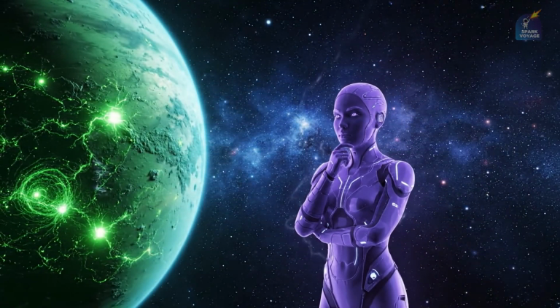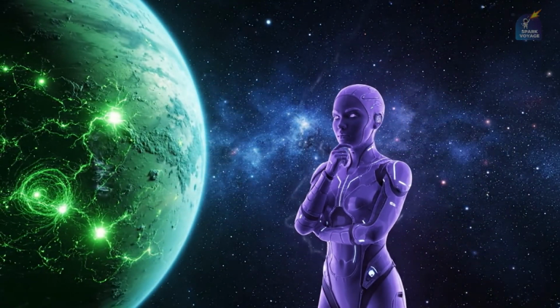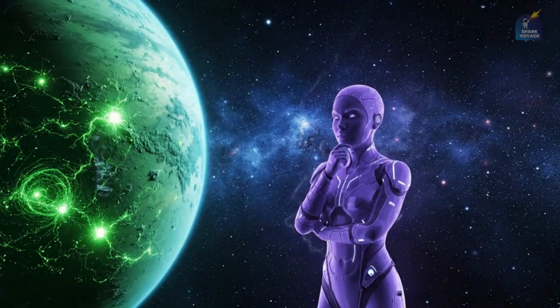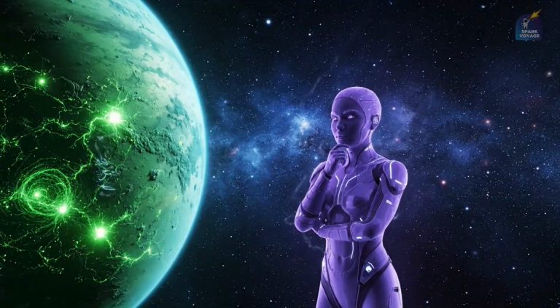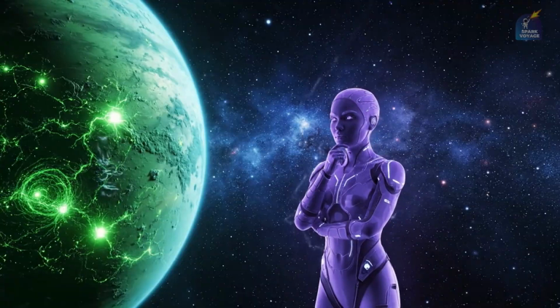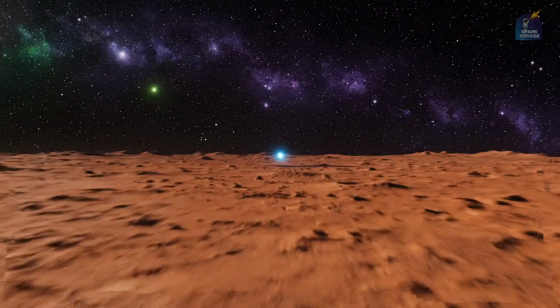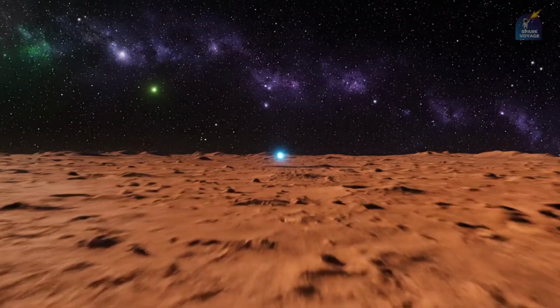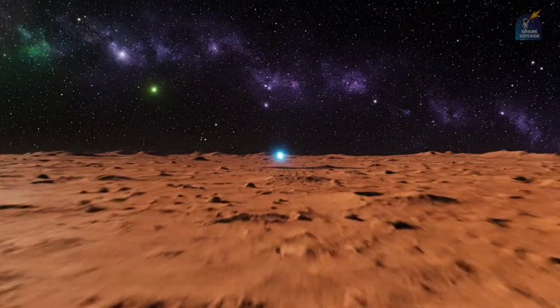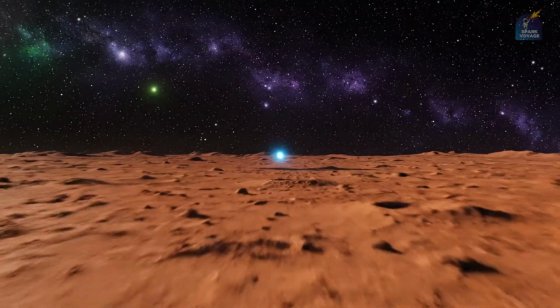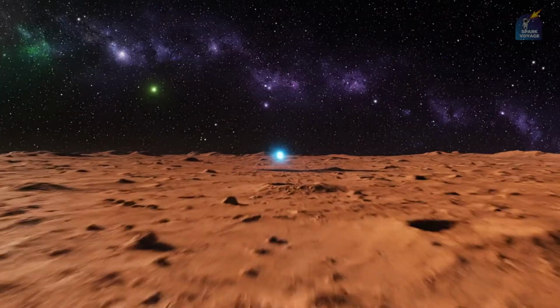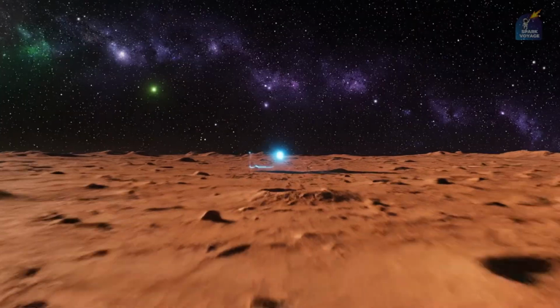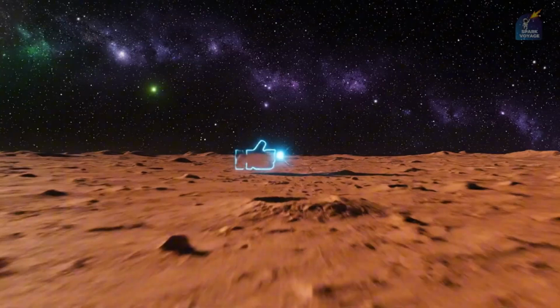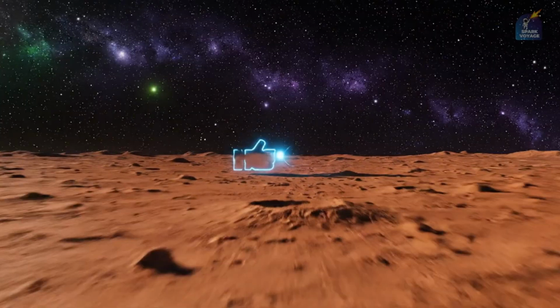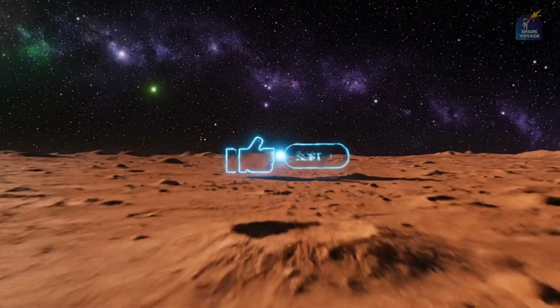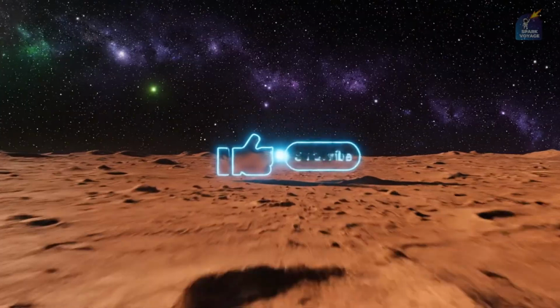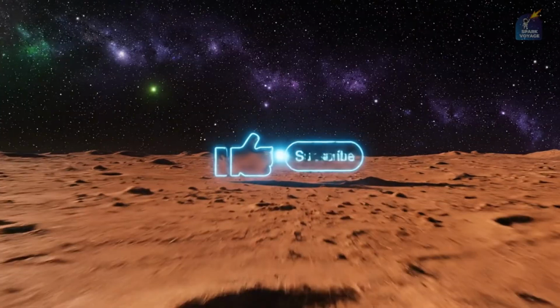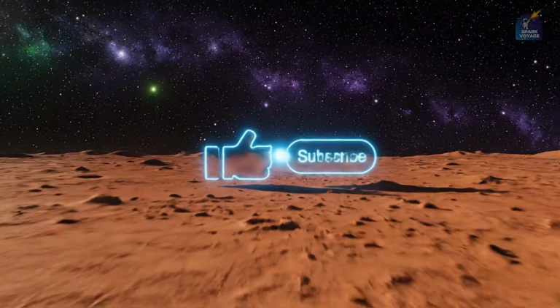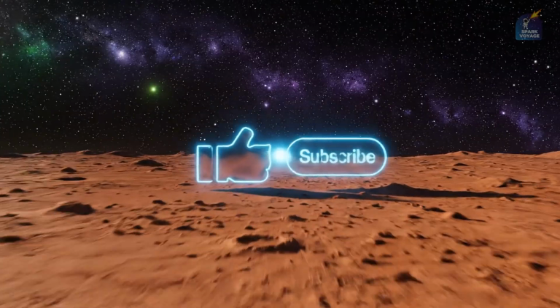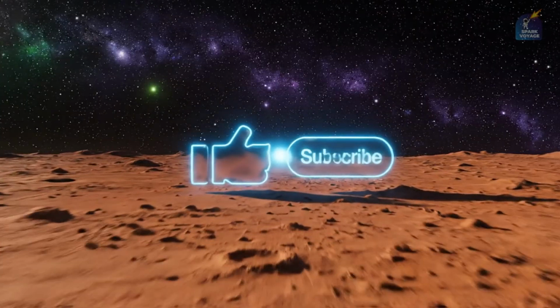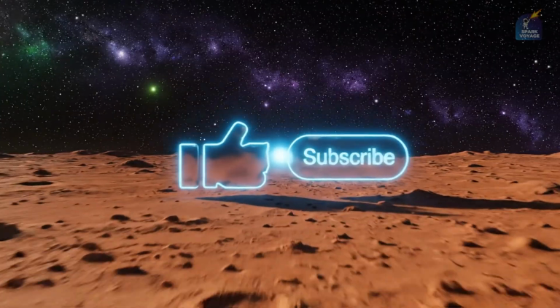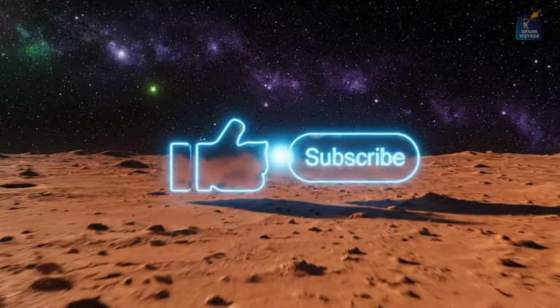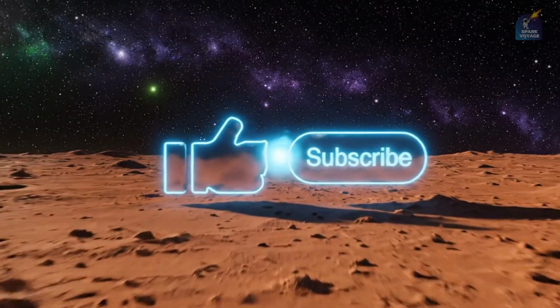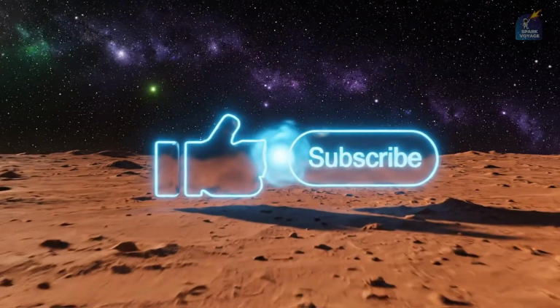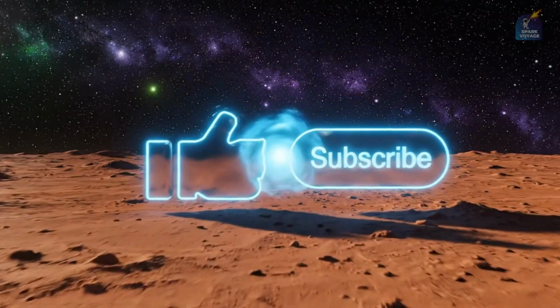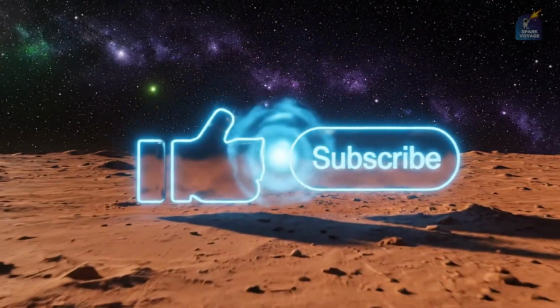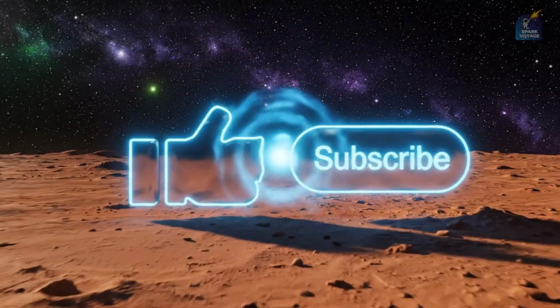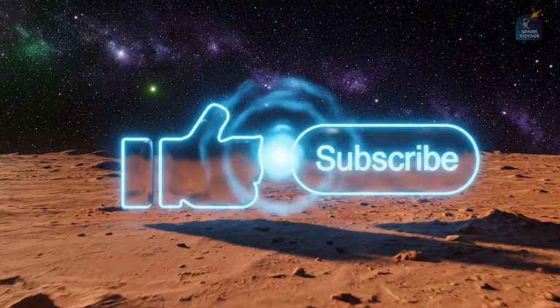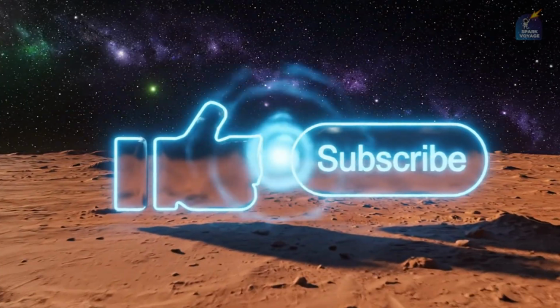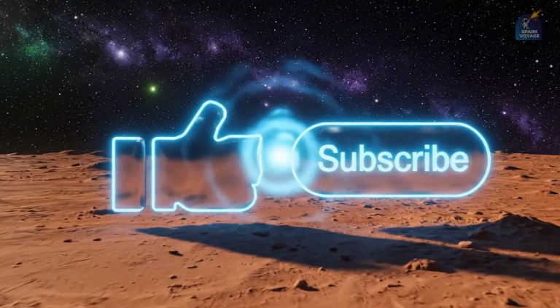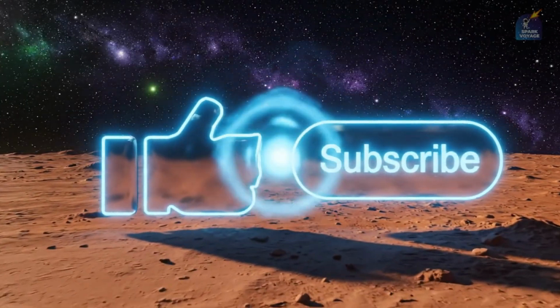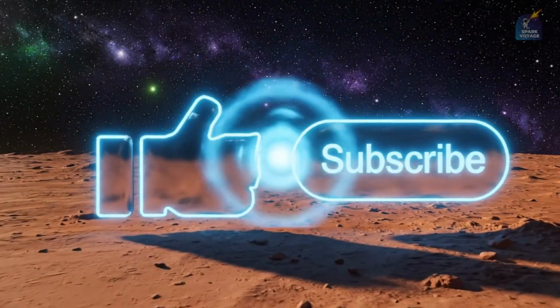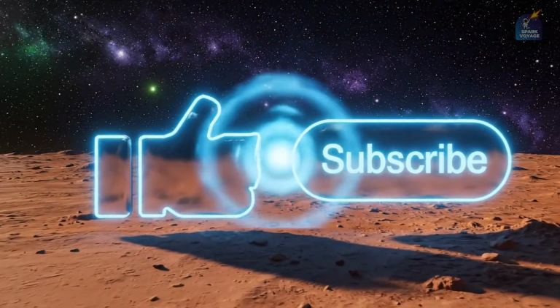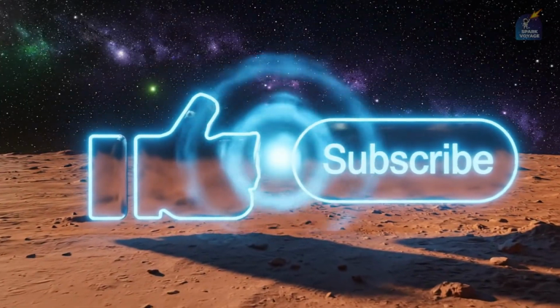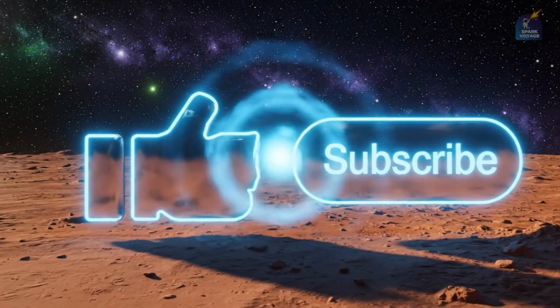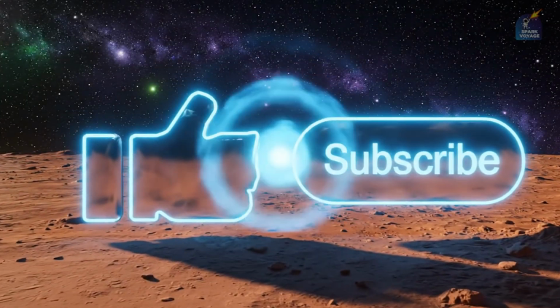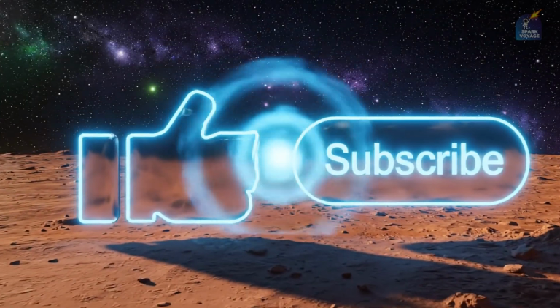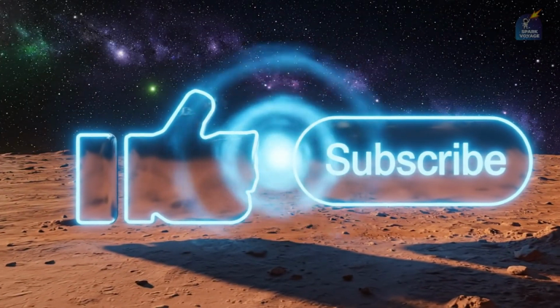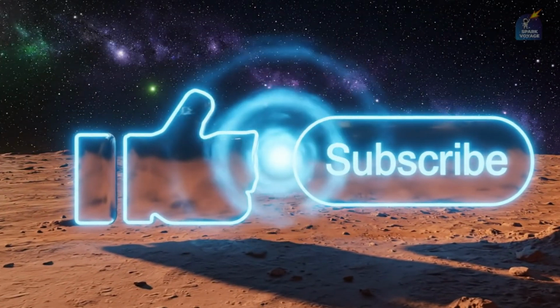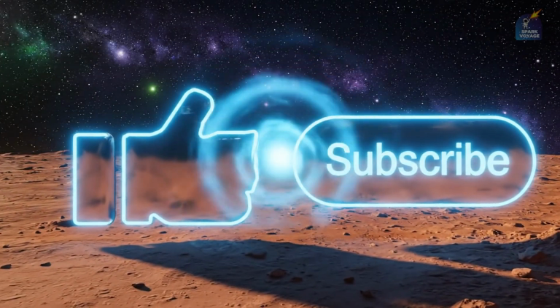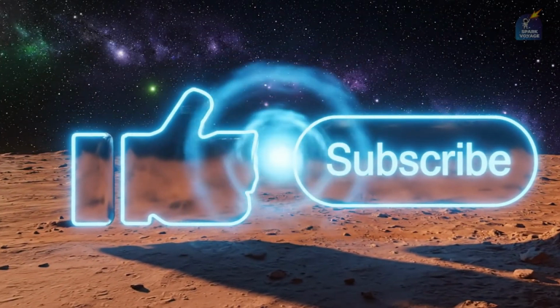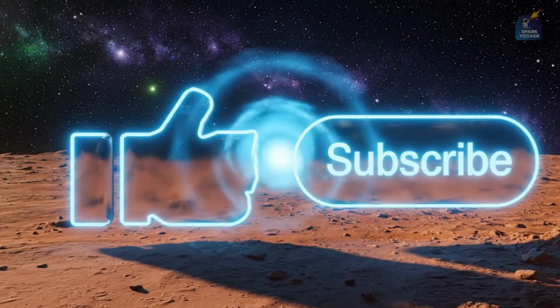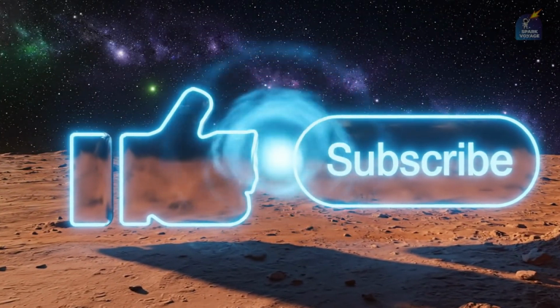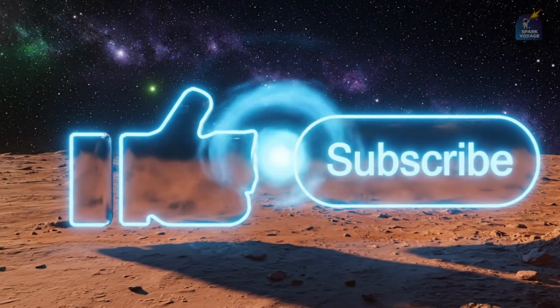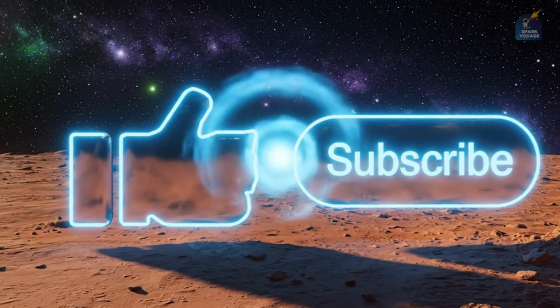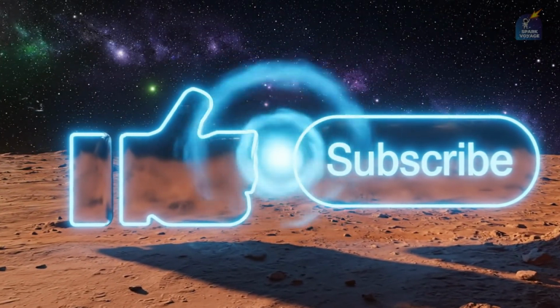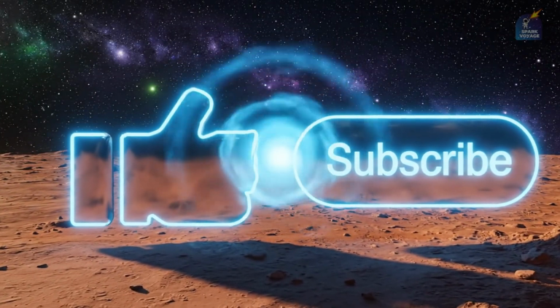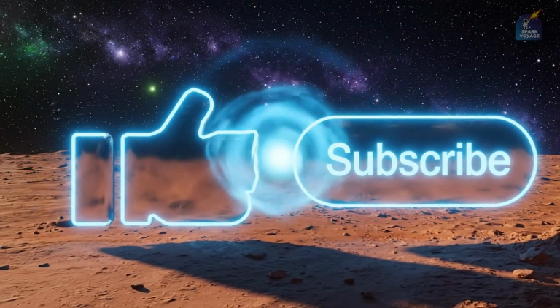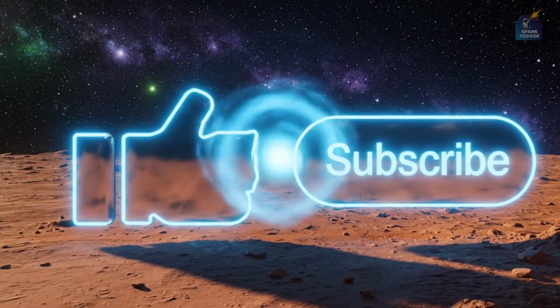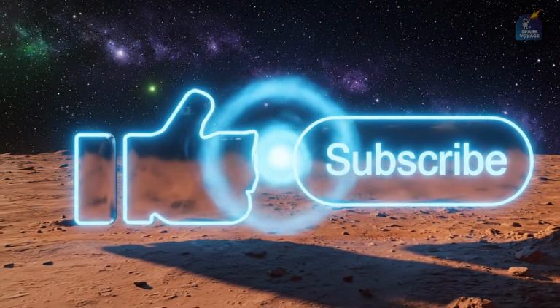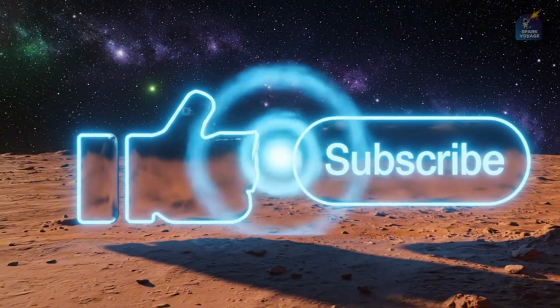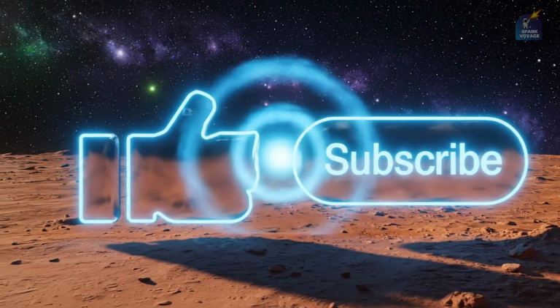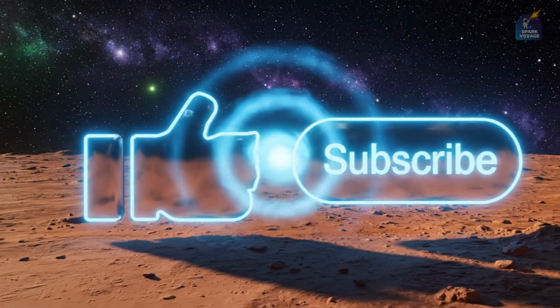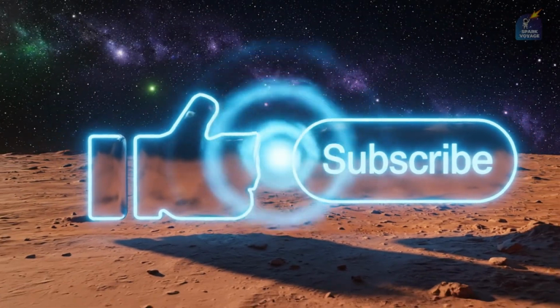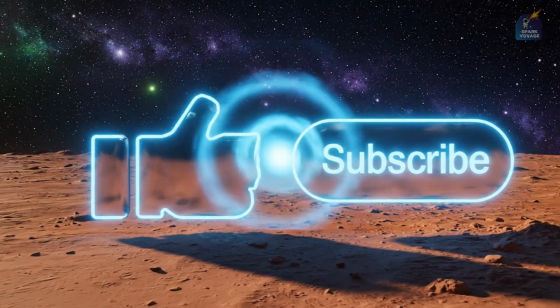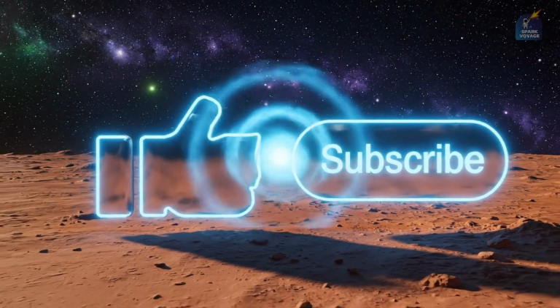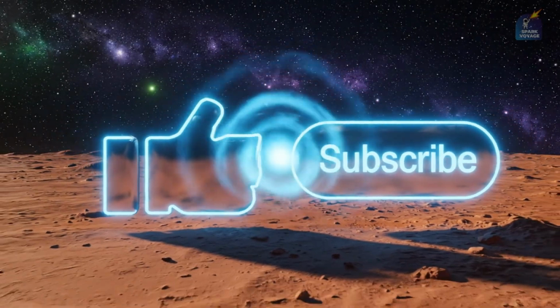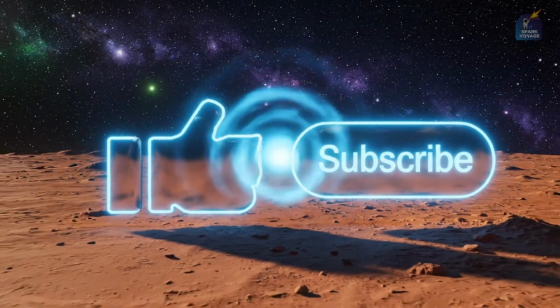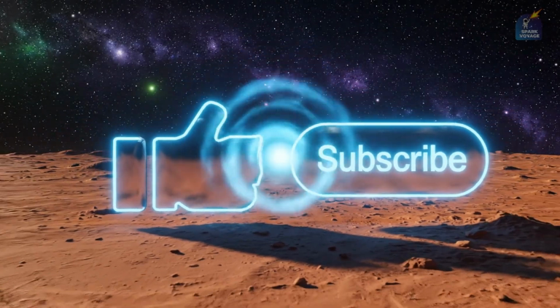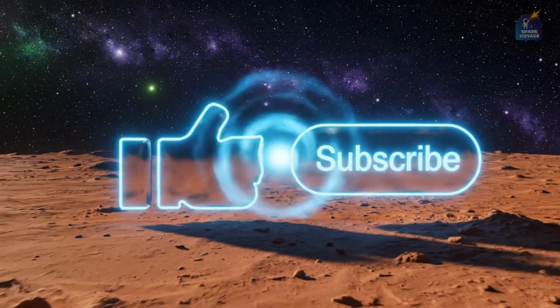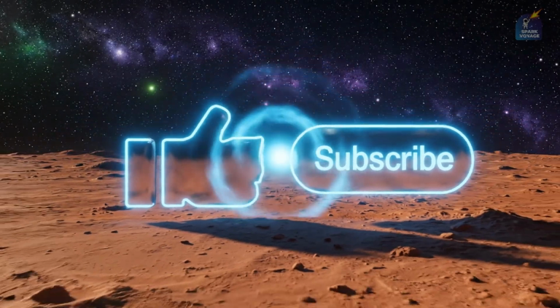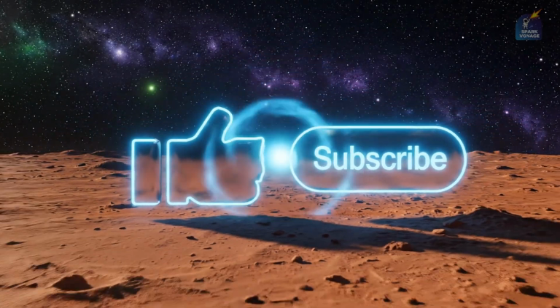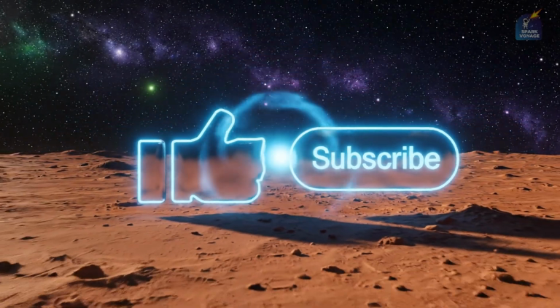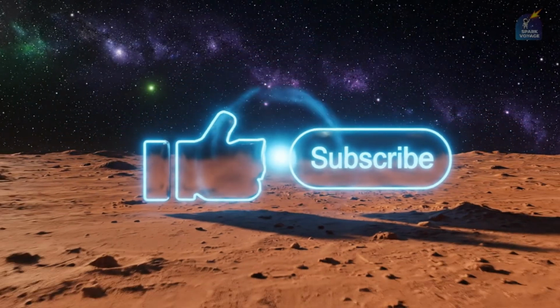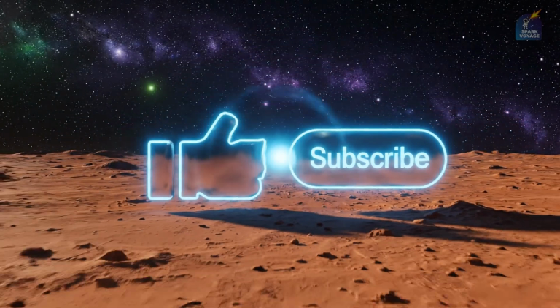But at the same time, it remains a compelling and fascinating destination for future human exploration and colonisation.